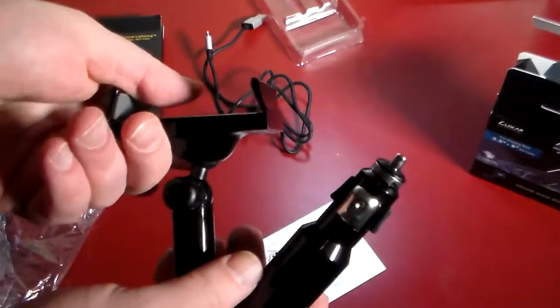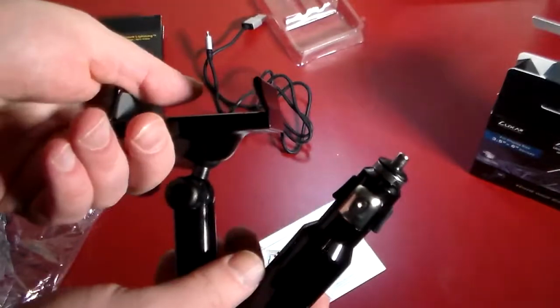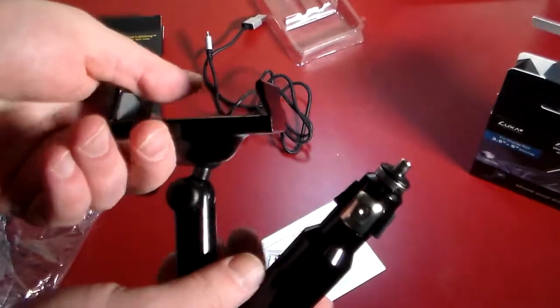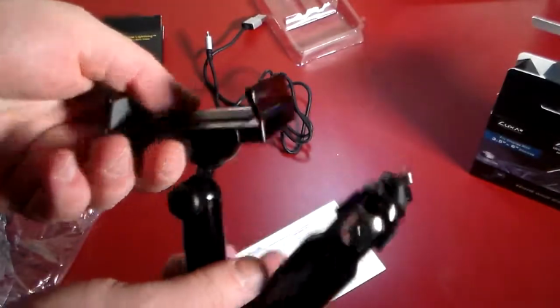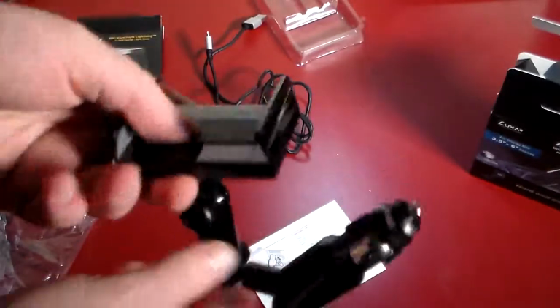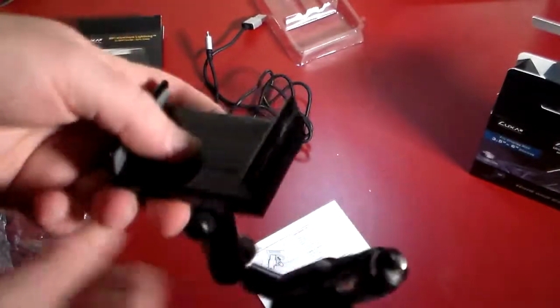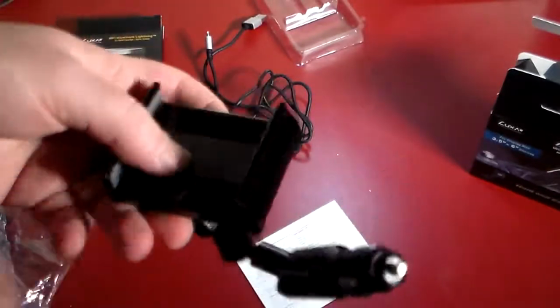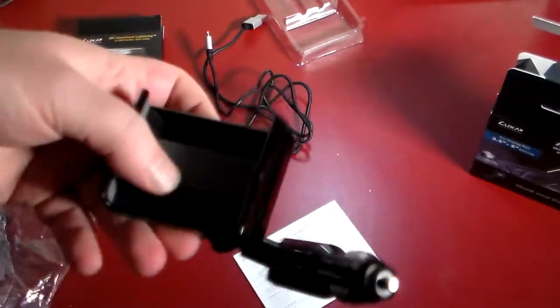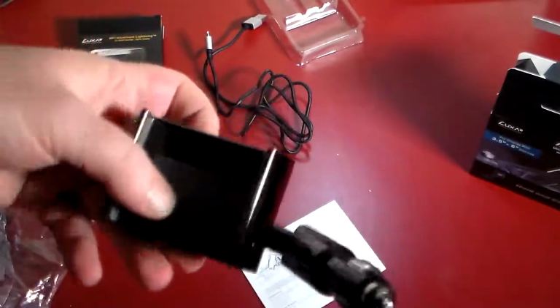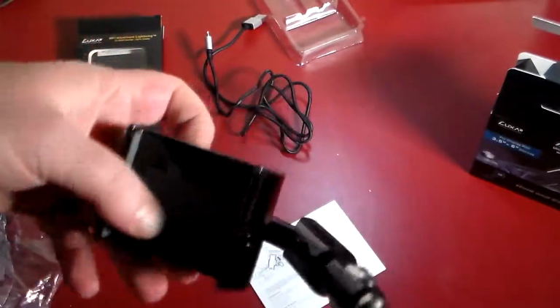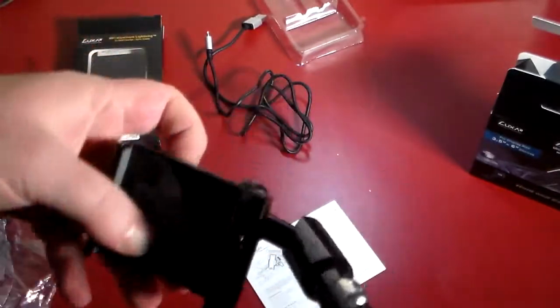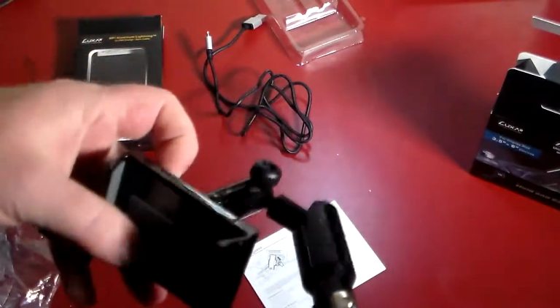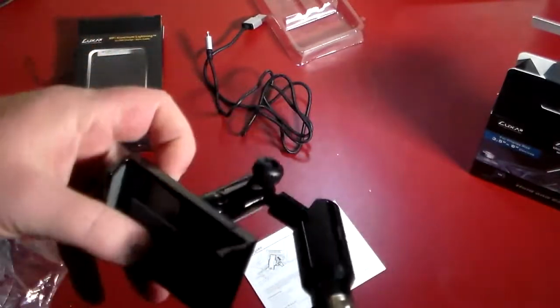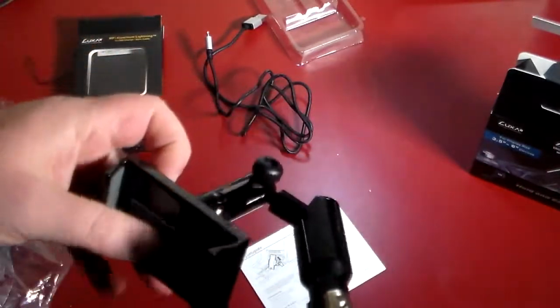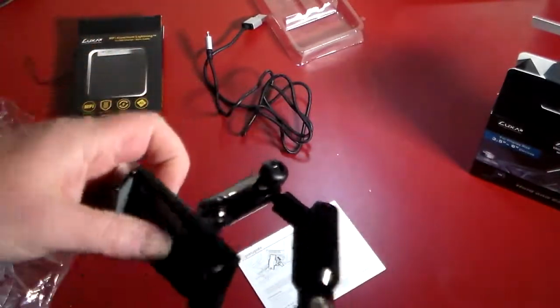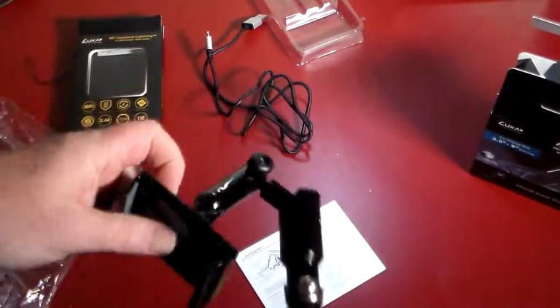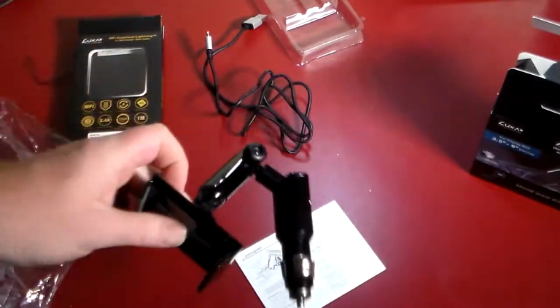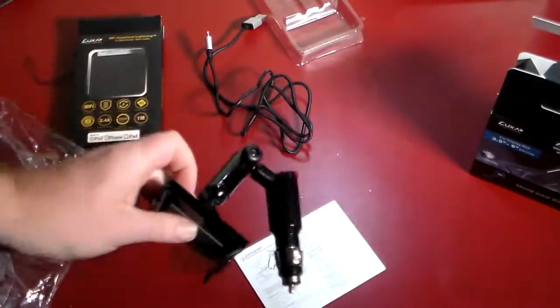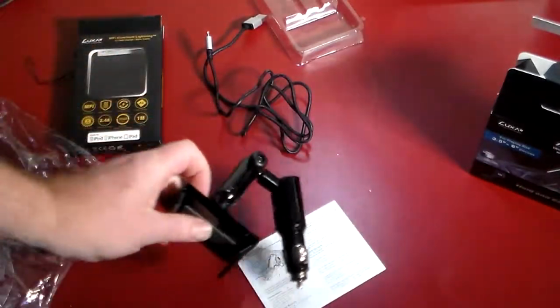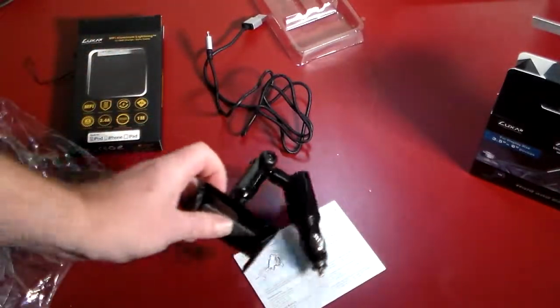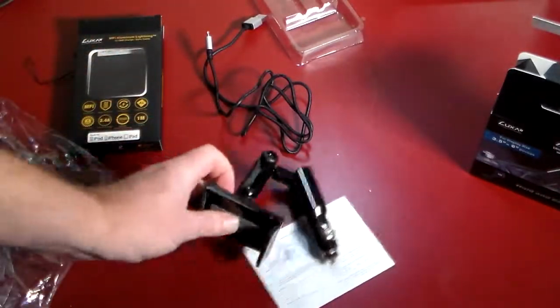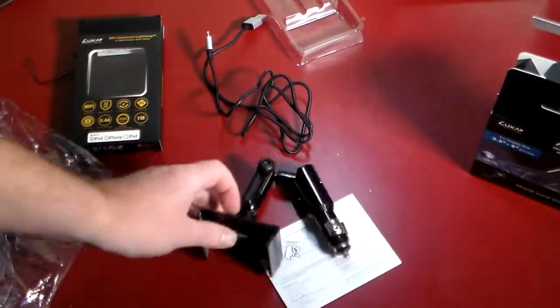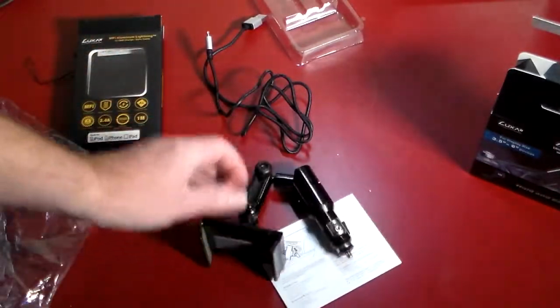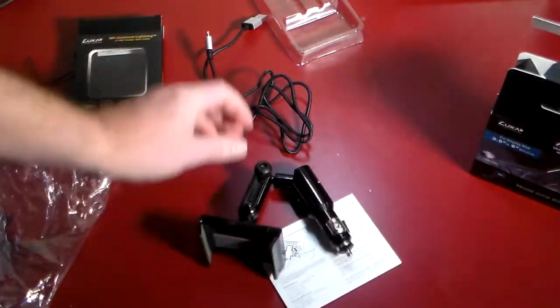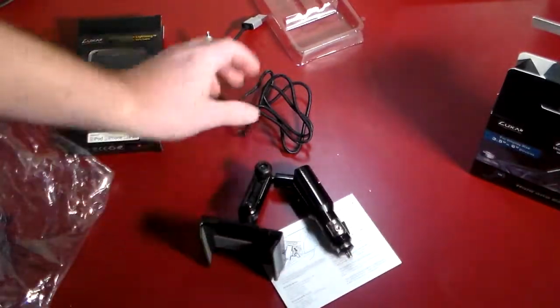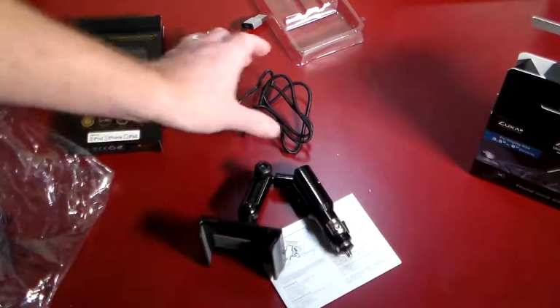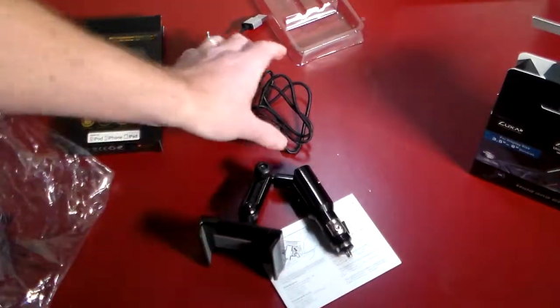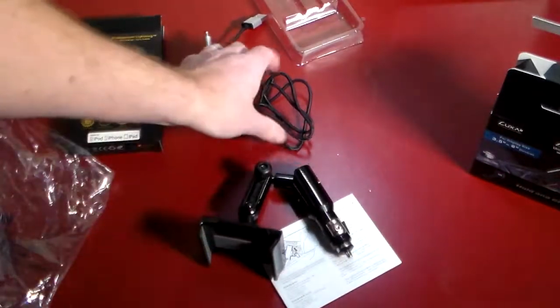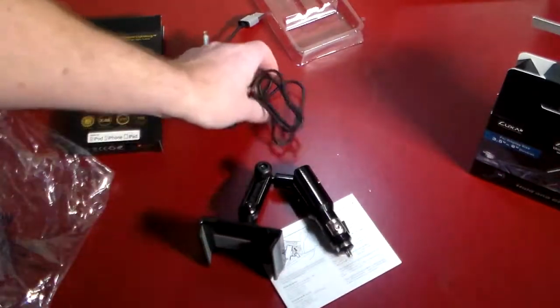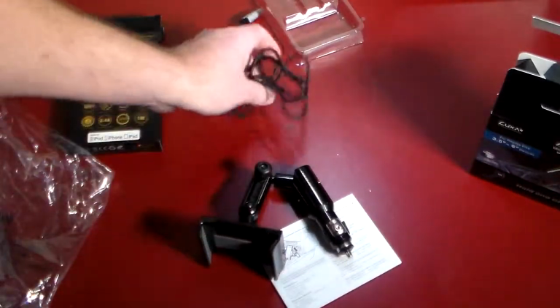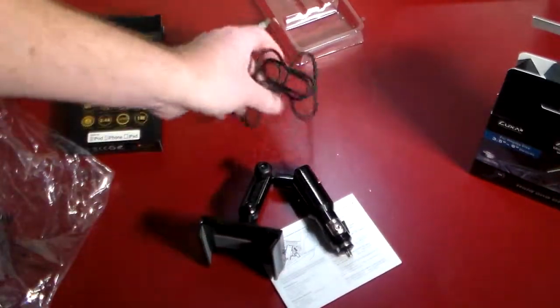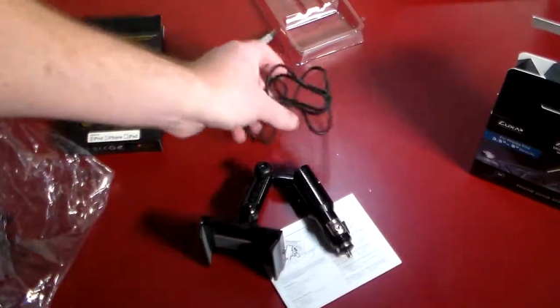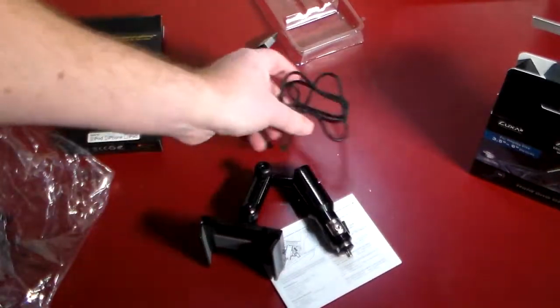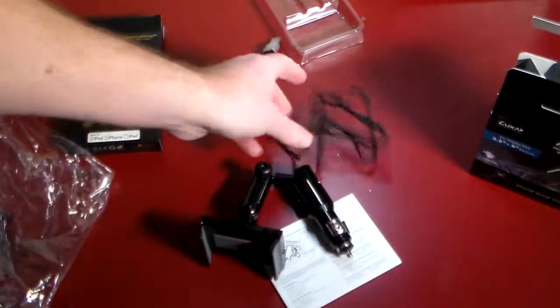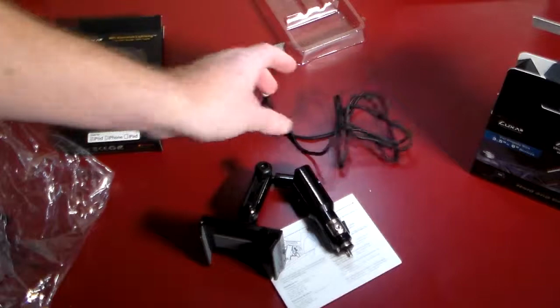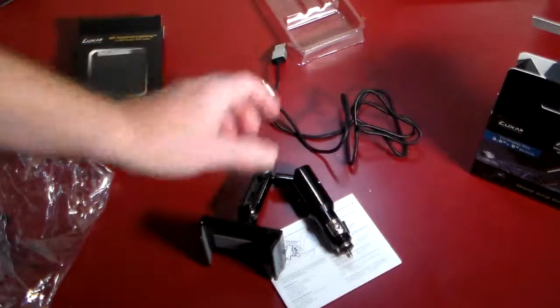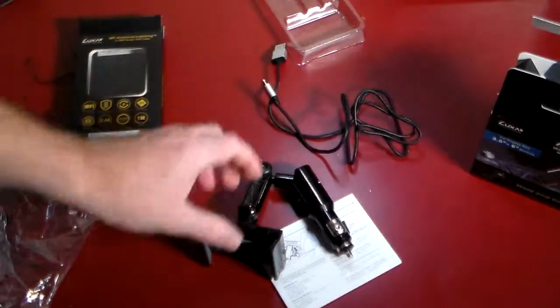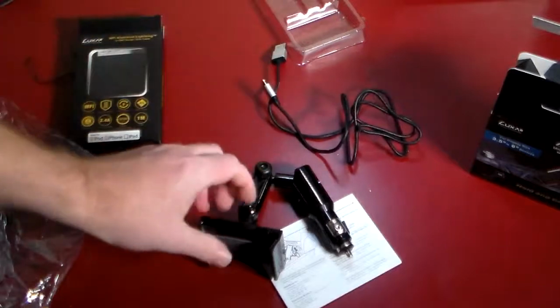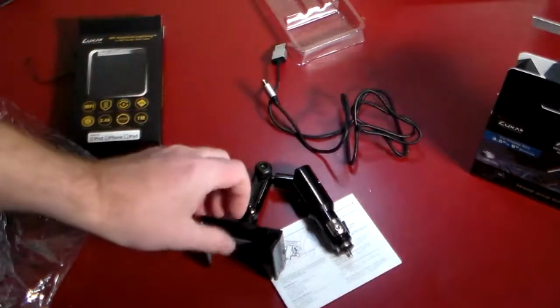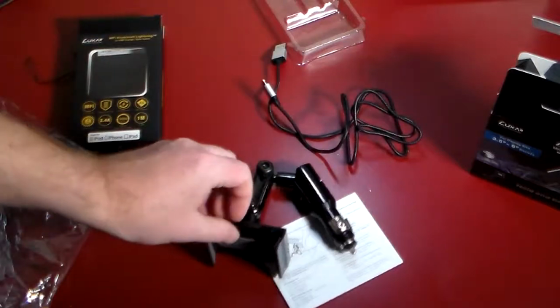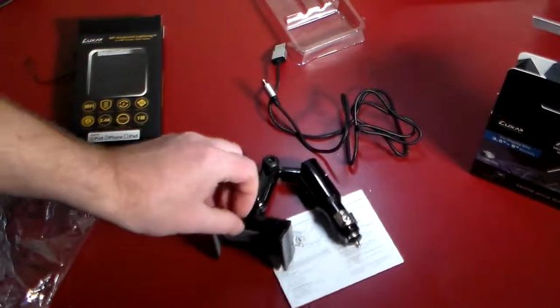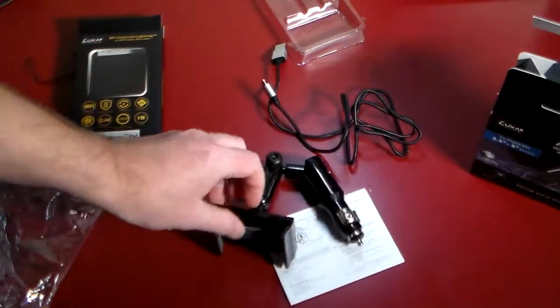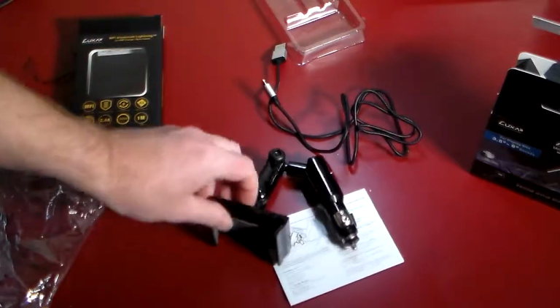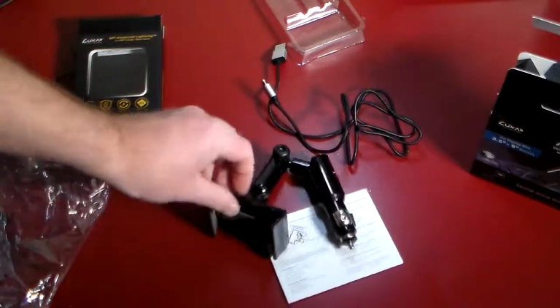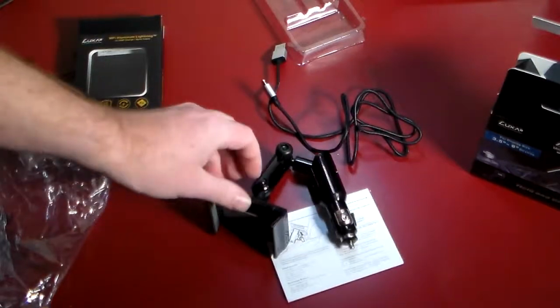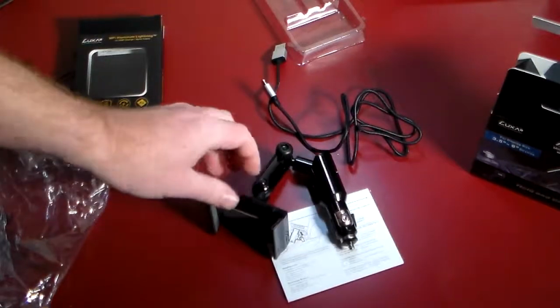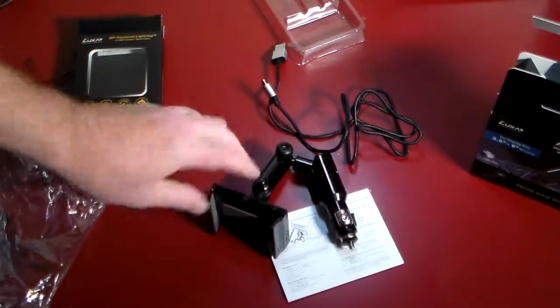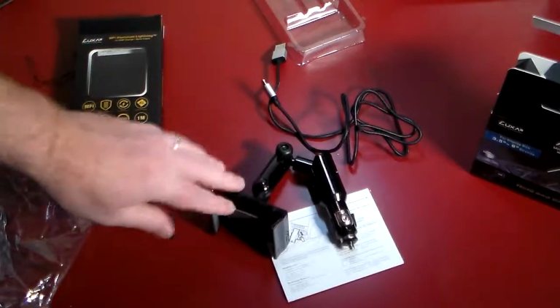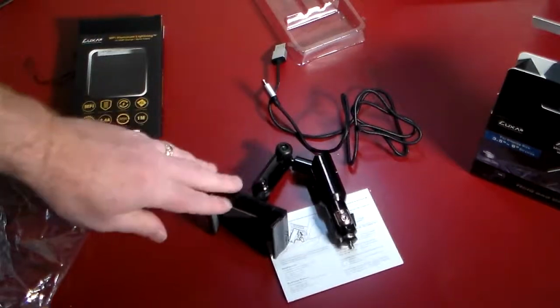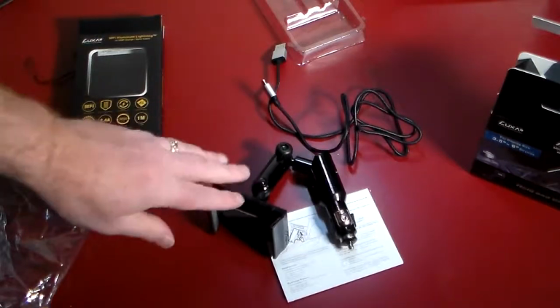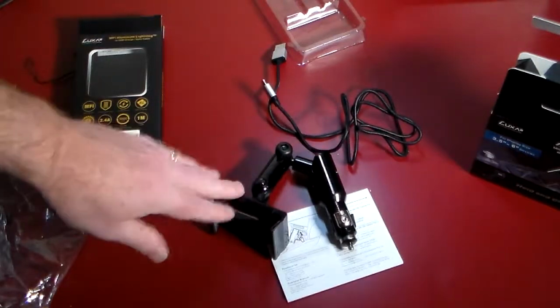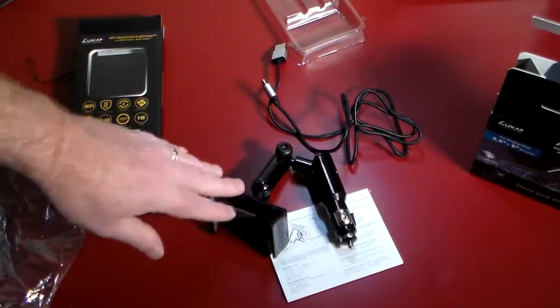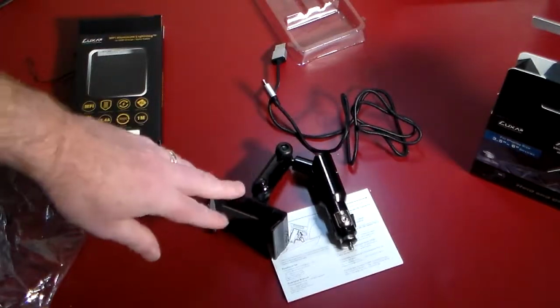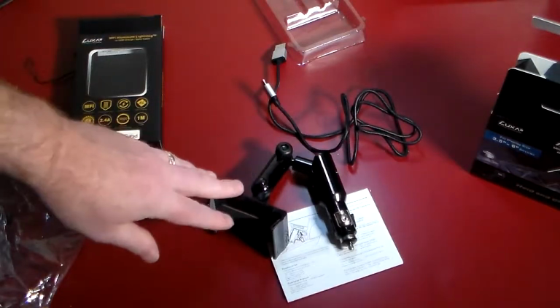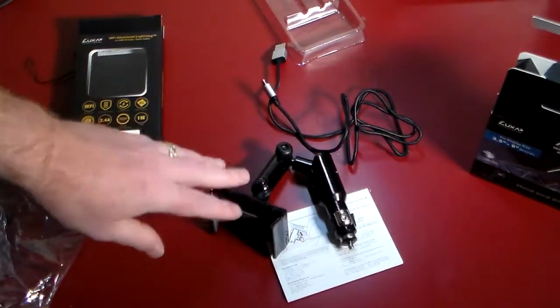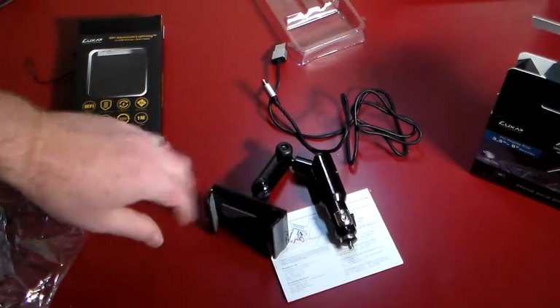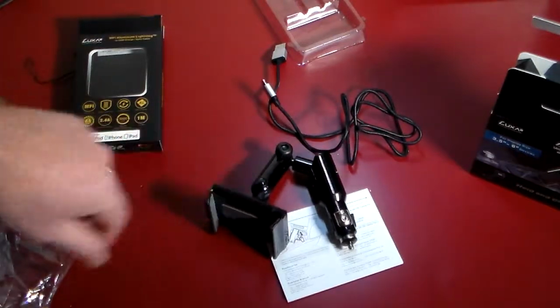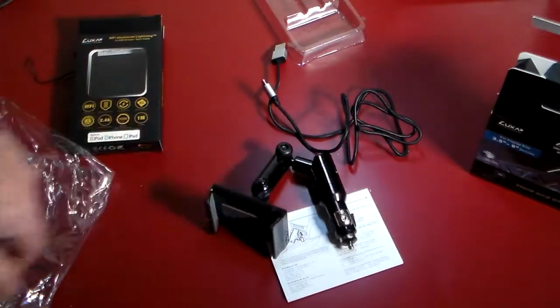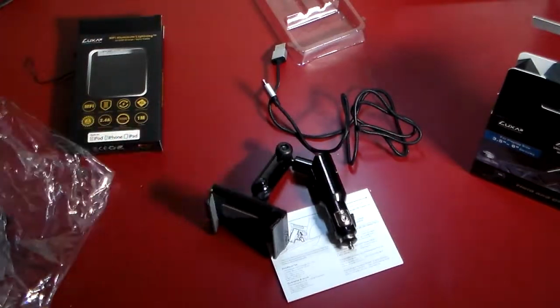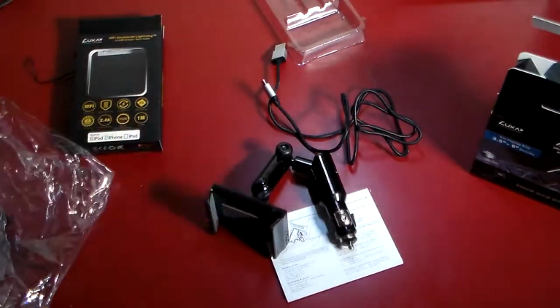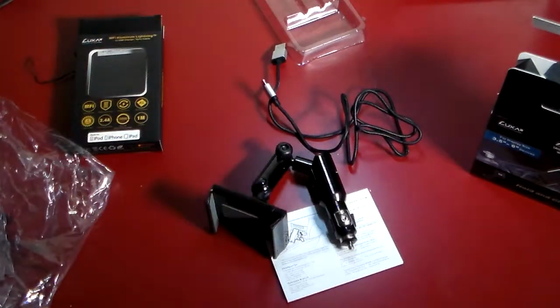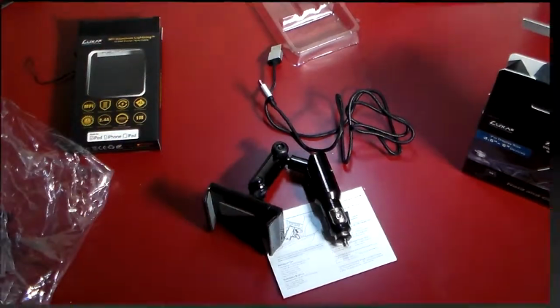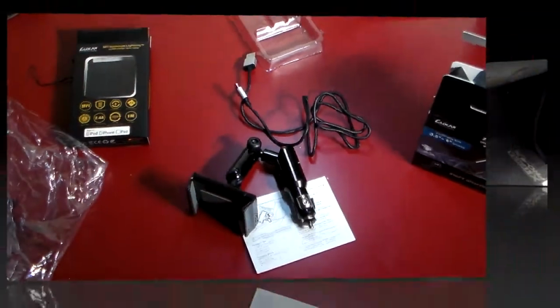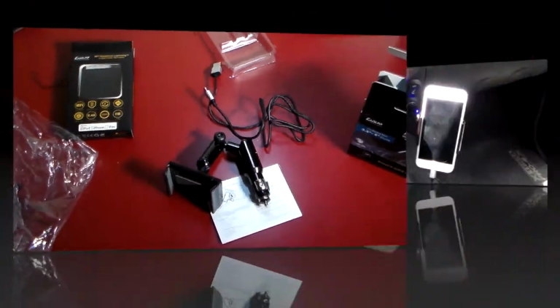We're going to take a field trip, guys. We're going to hook them up and see how they look. We'll be right back, stay tuned.